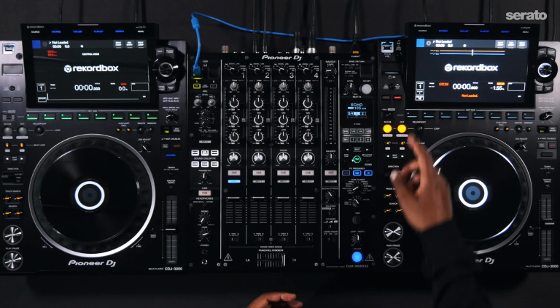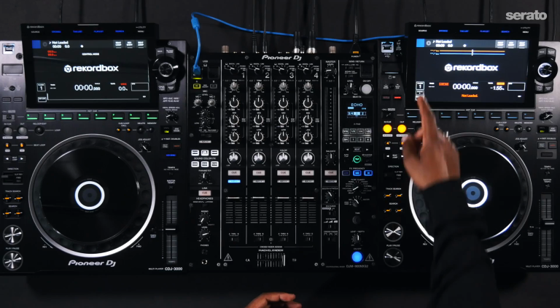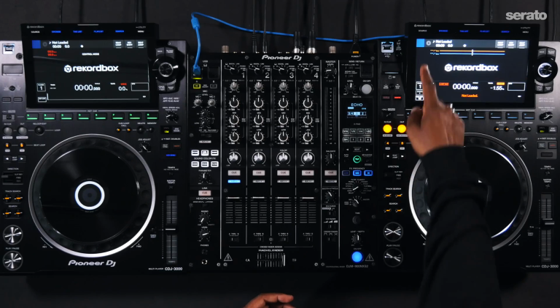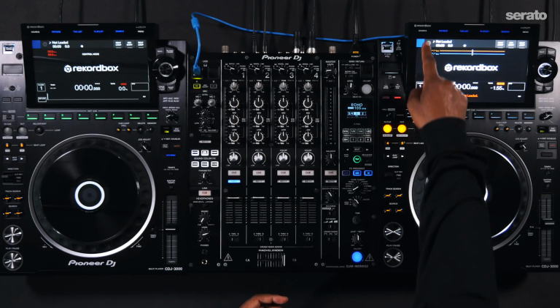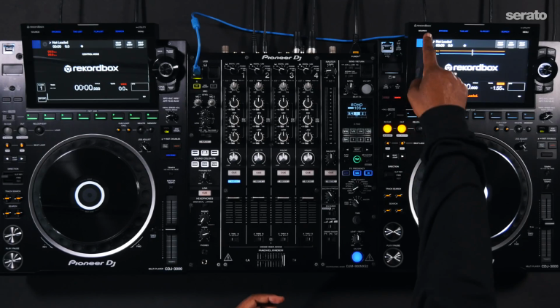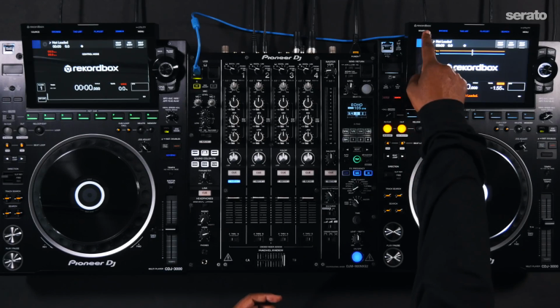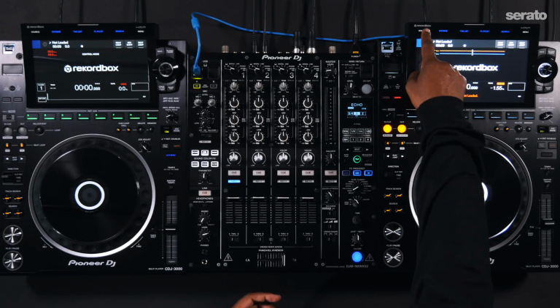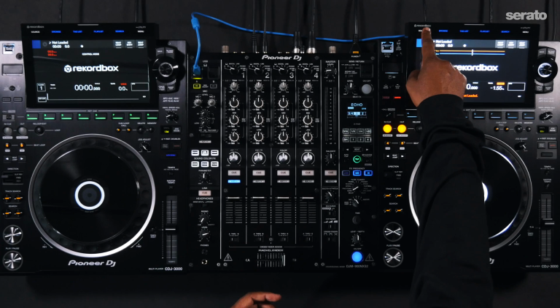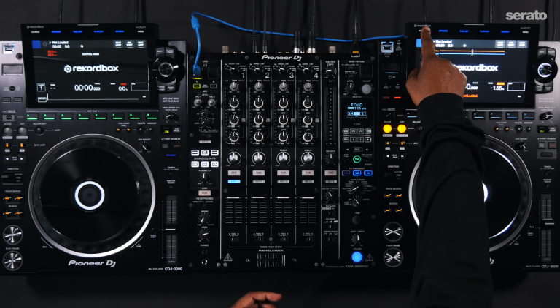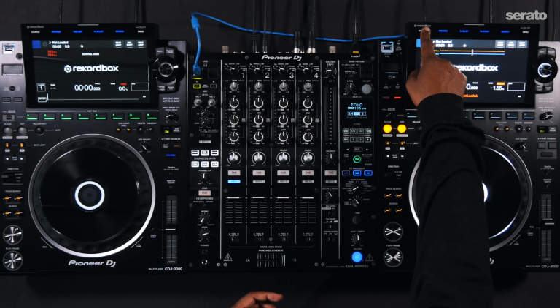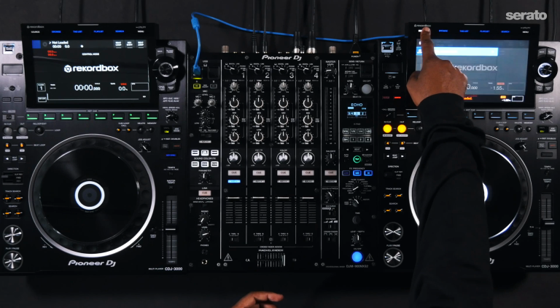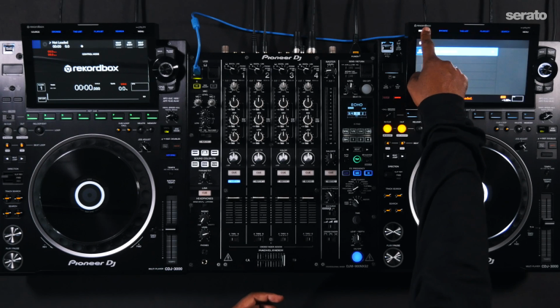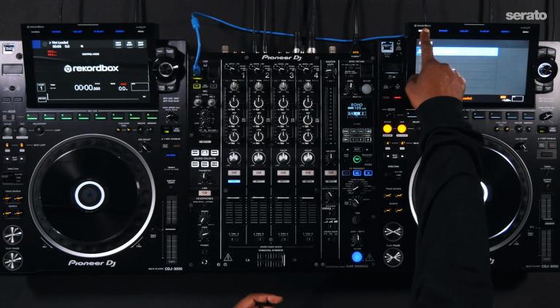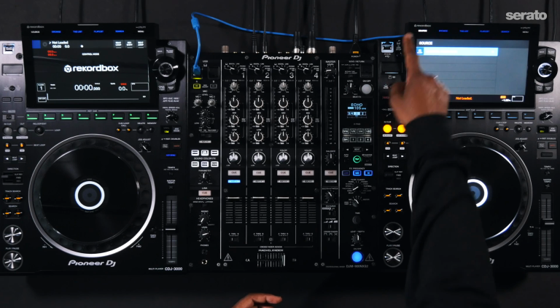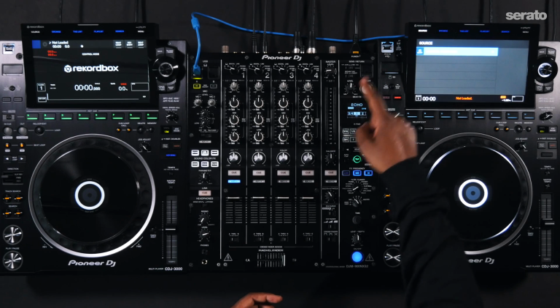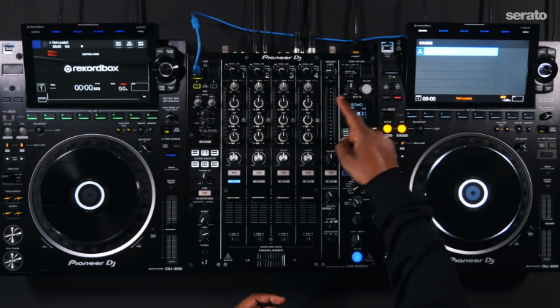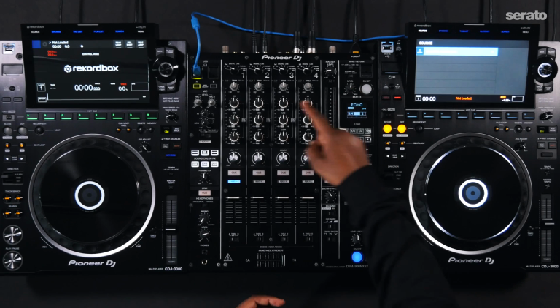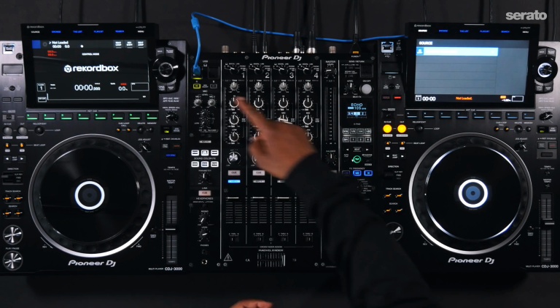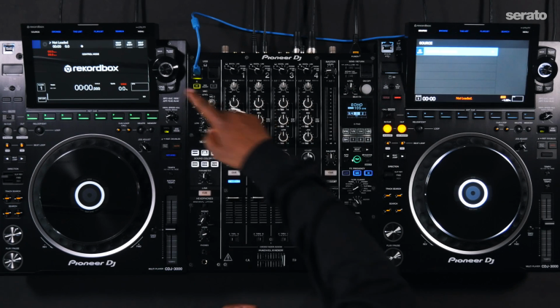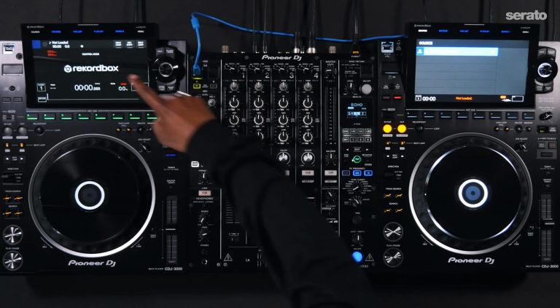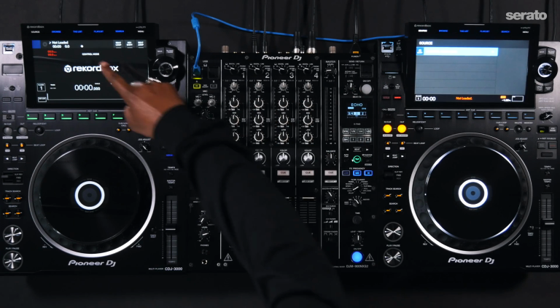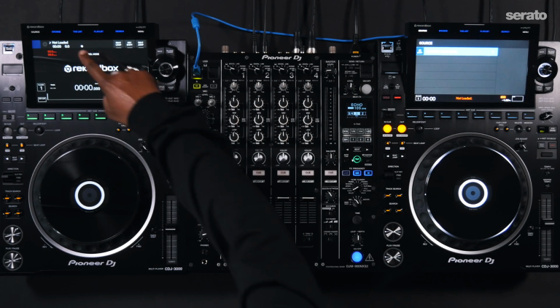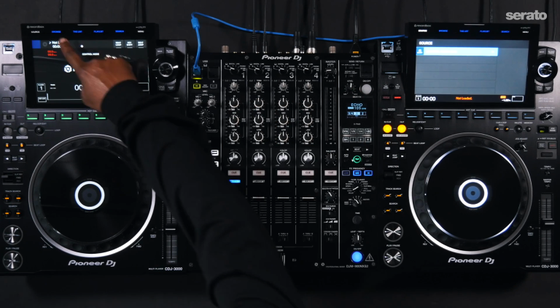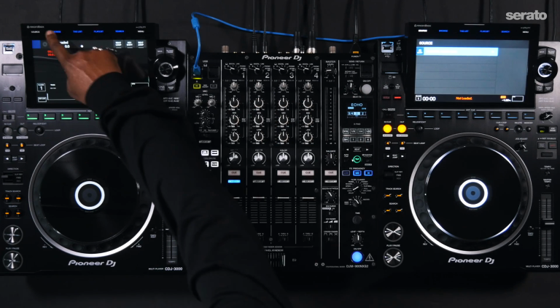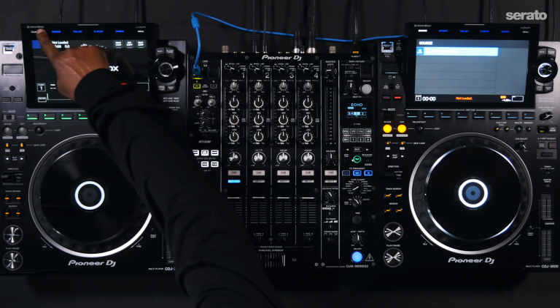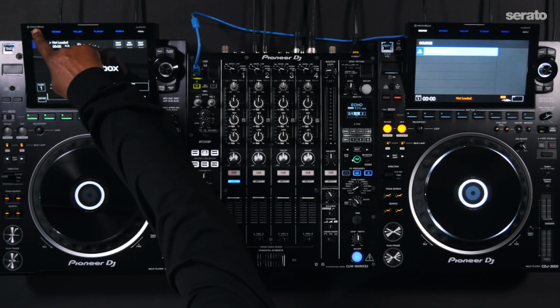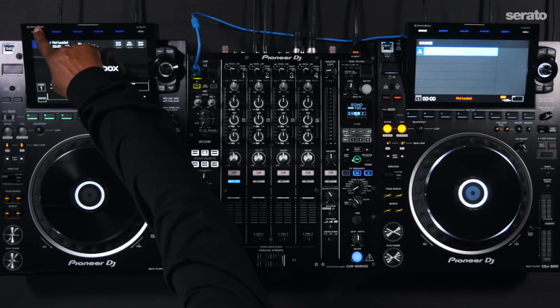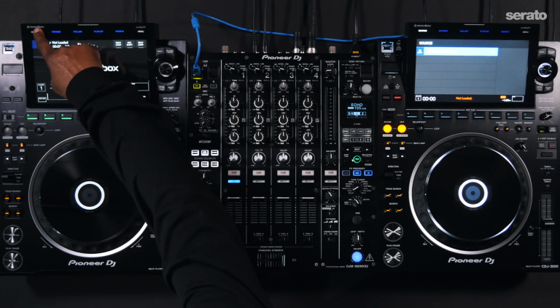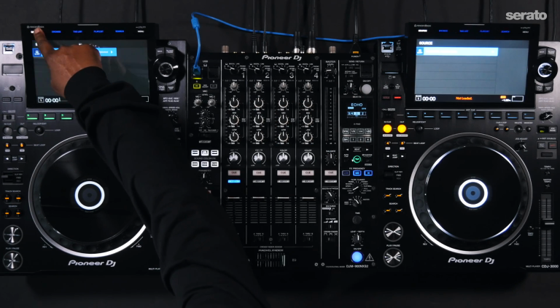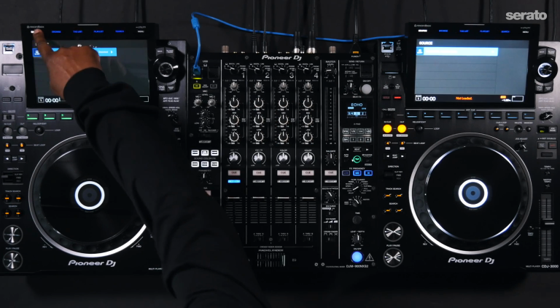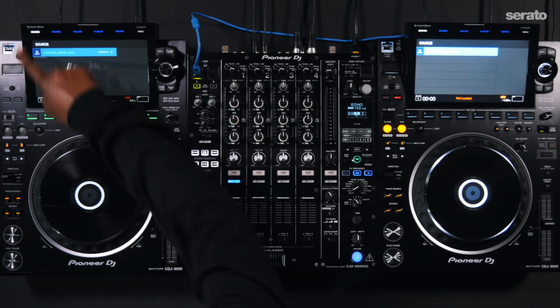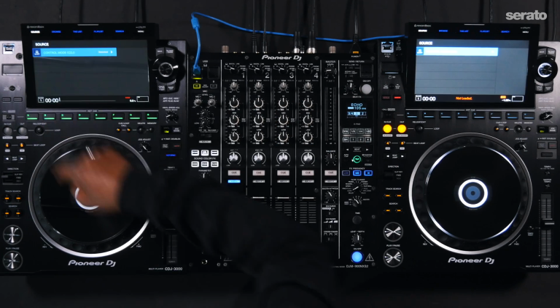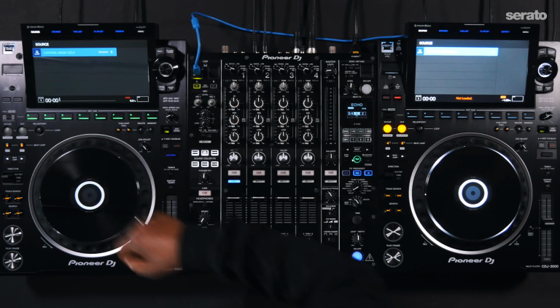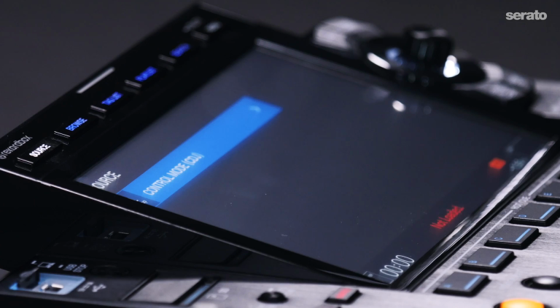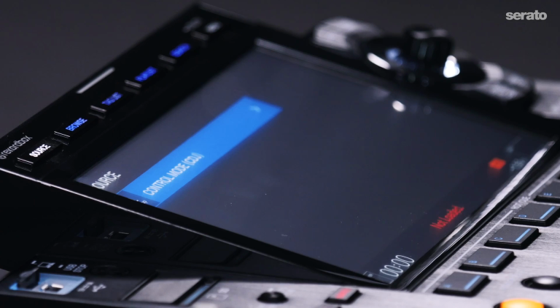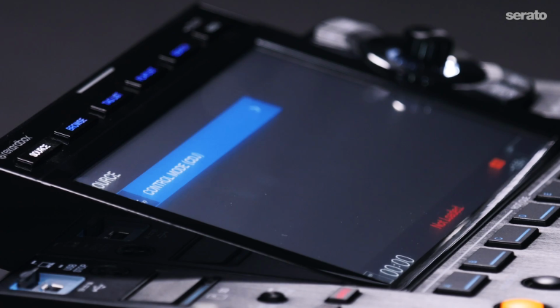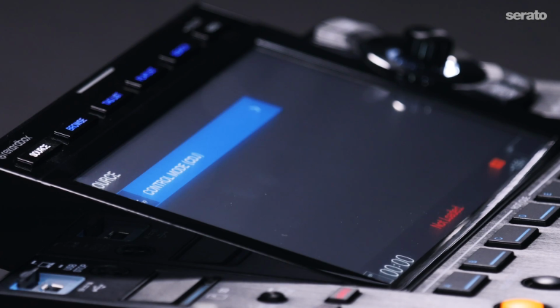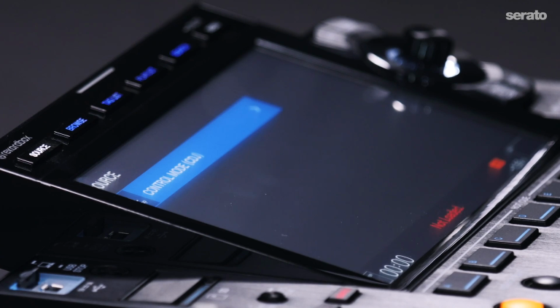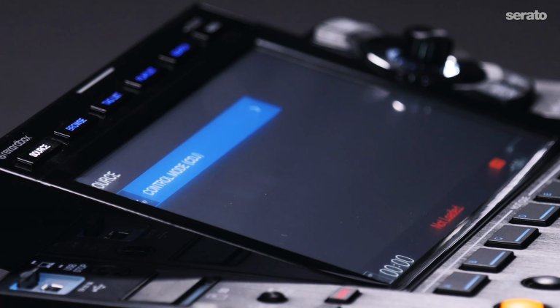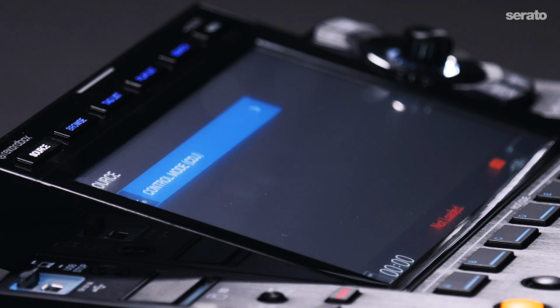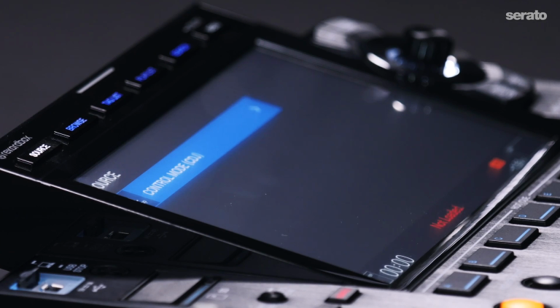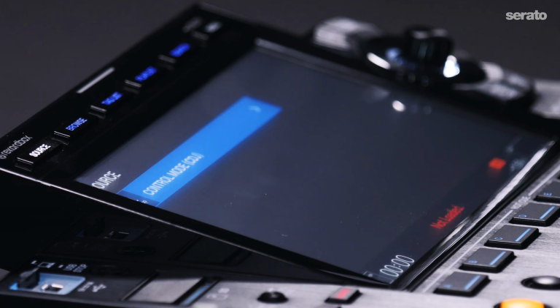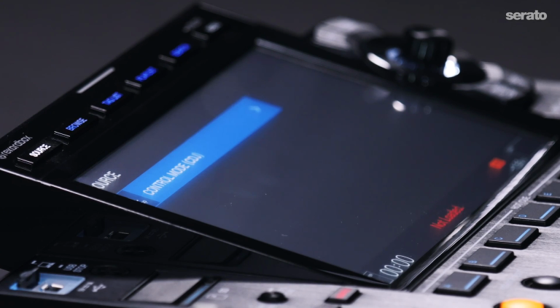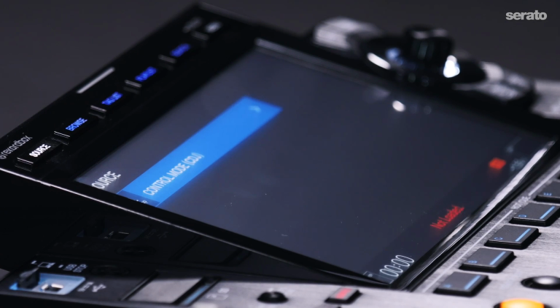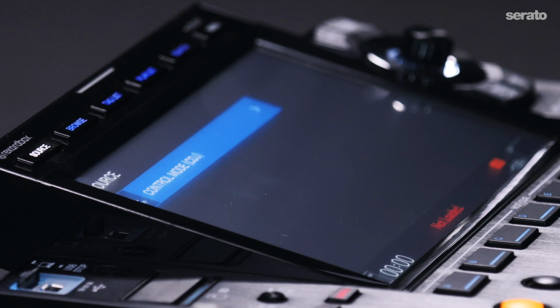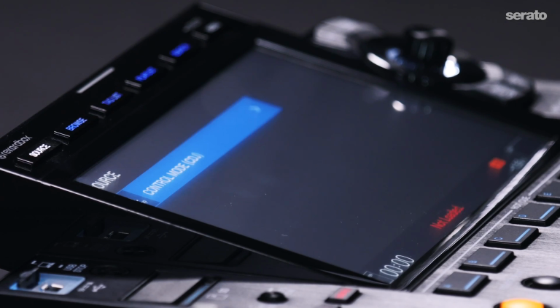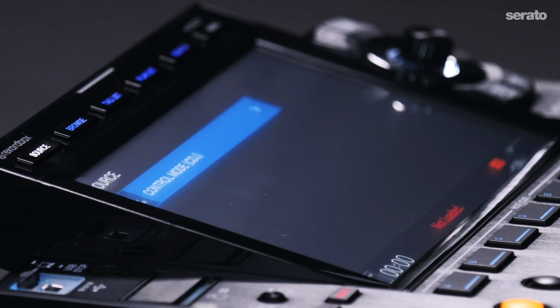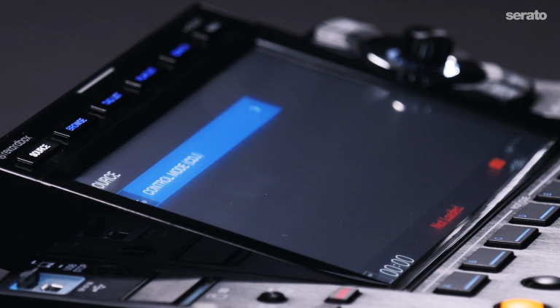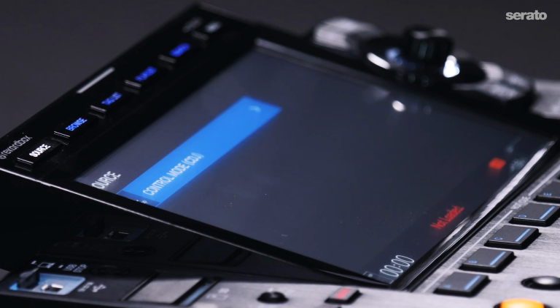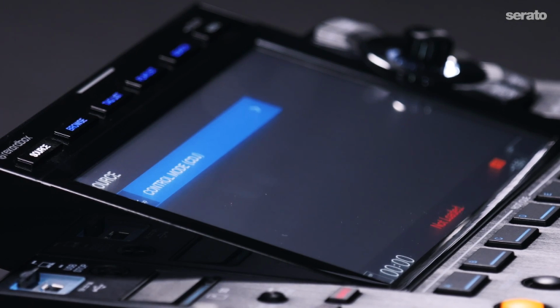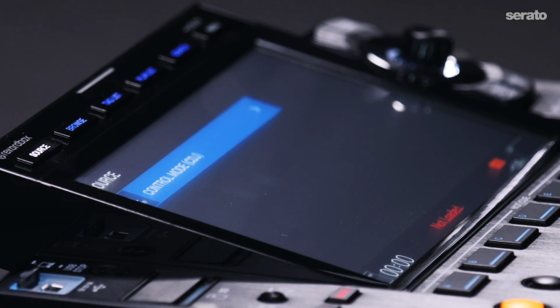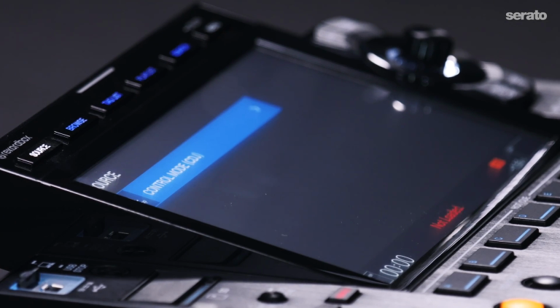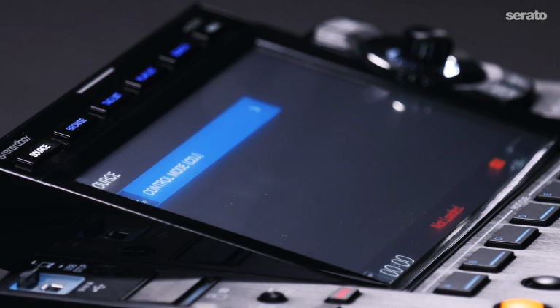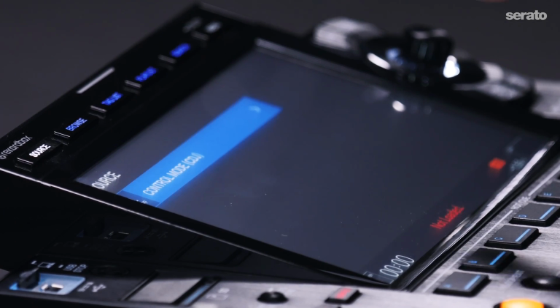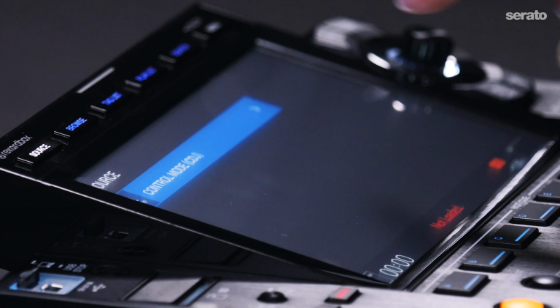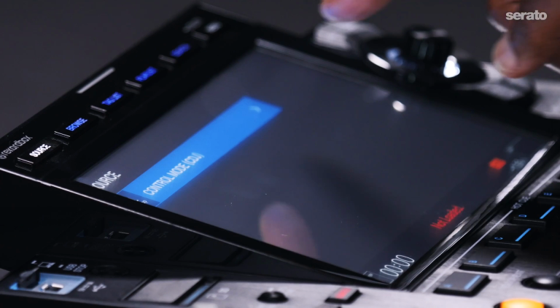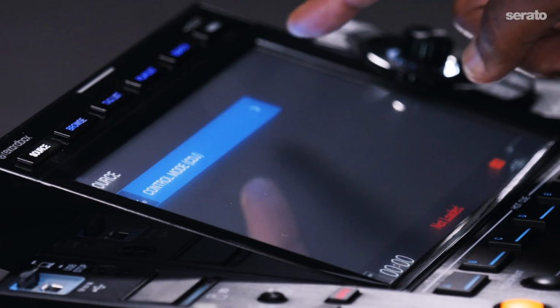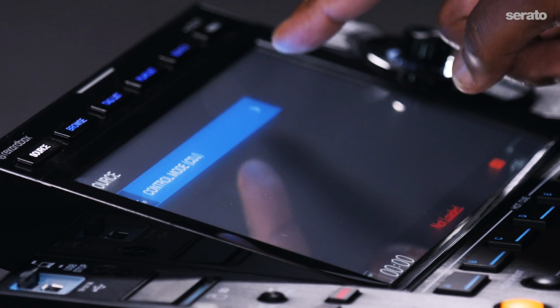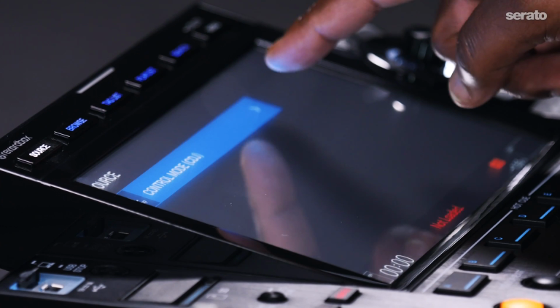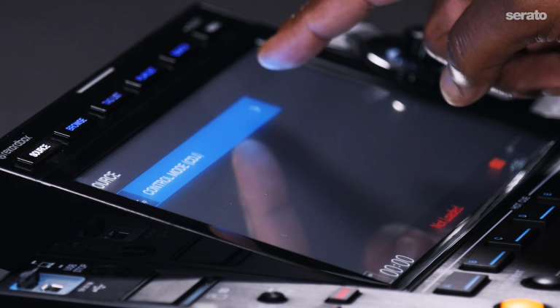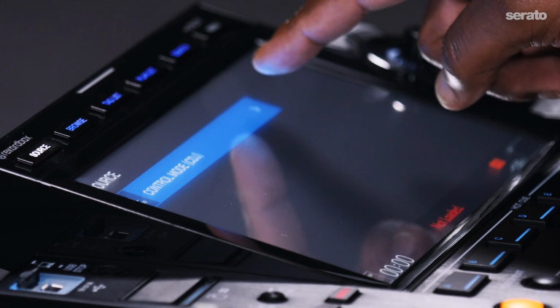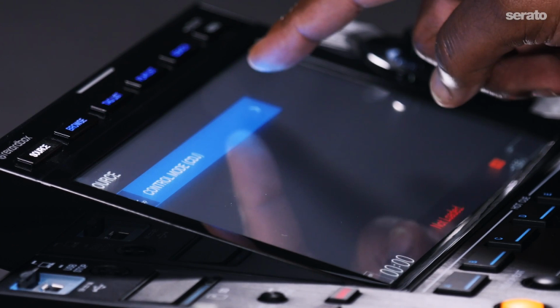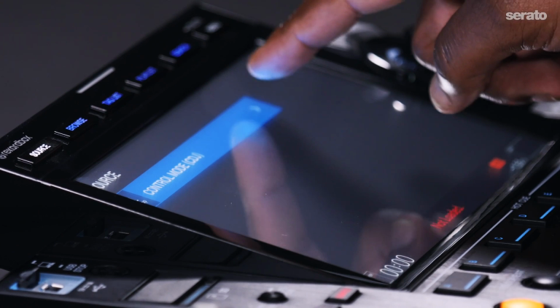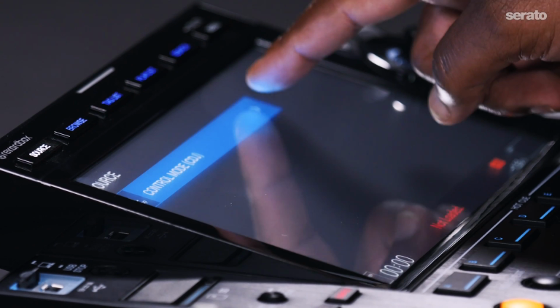On each unit, press the source button. Press the touch screen and press control mode, CDJ.